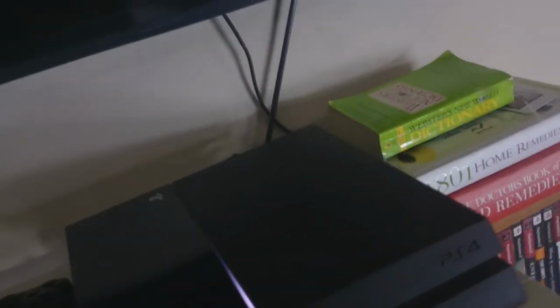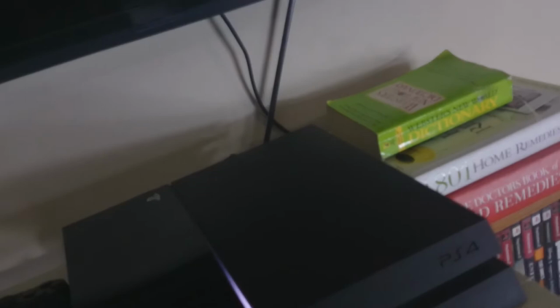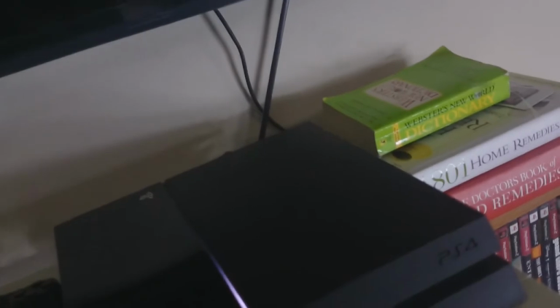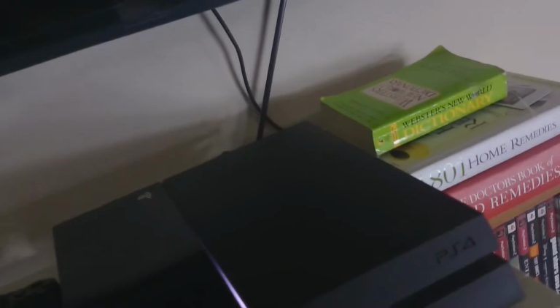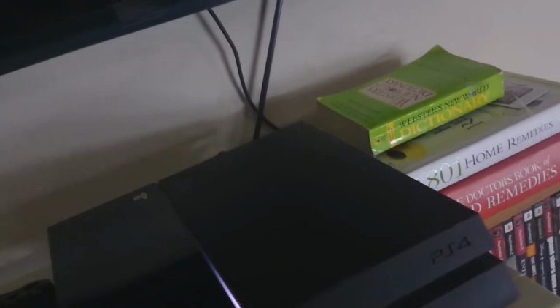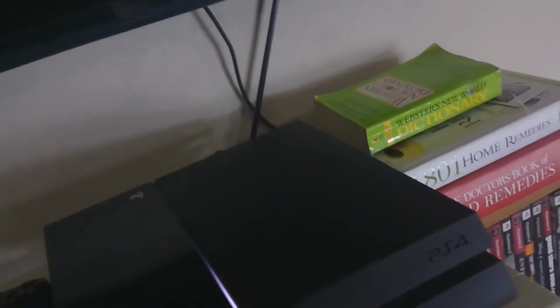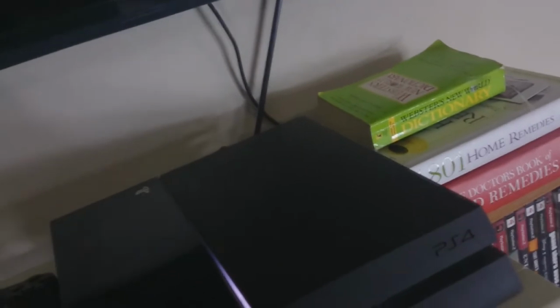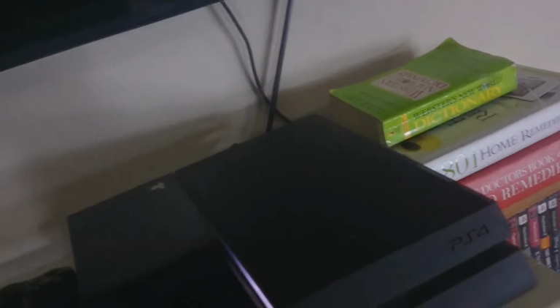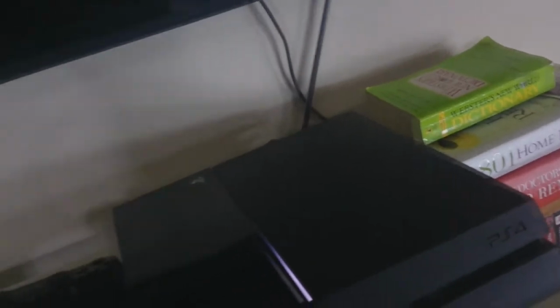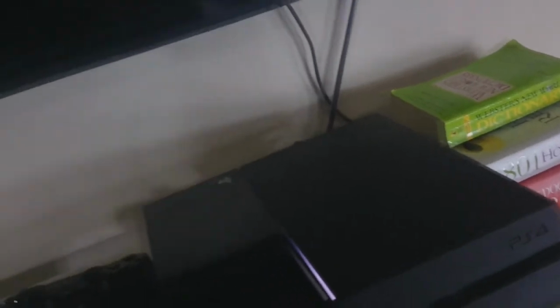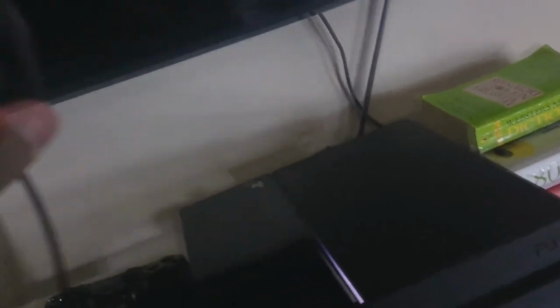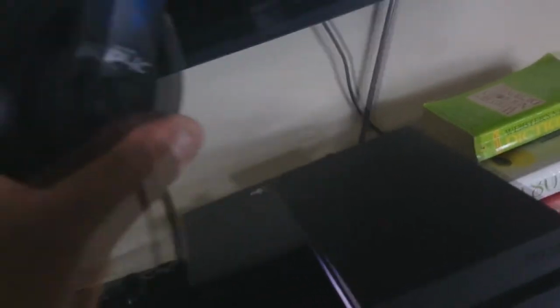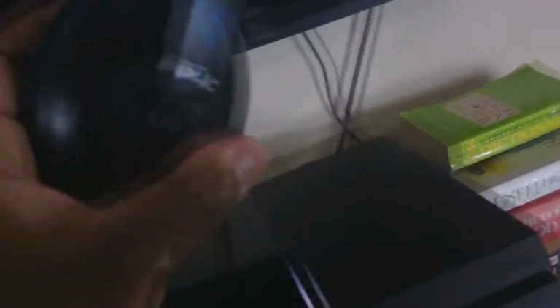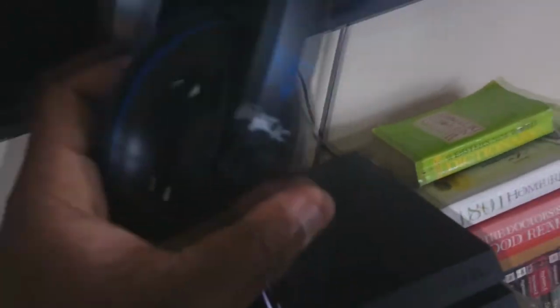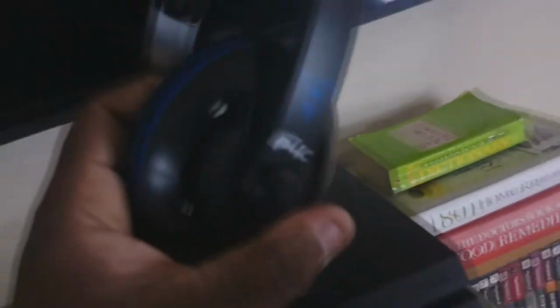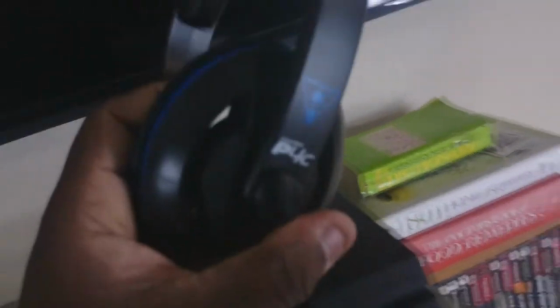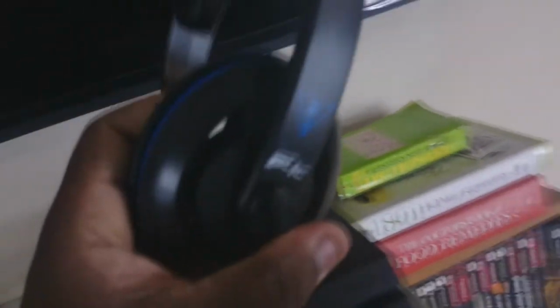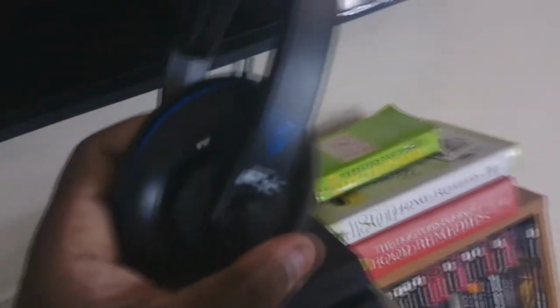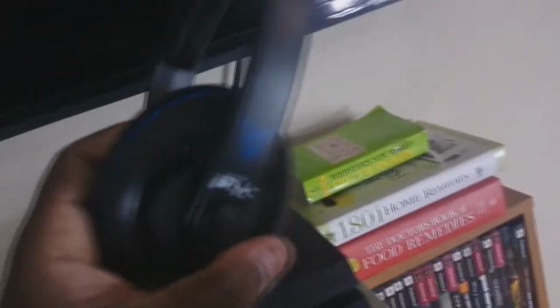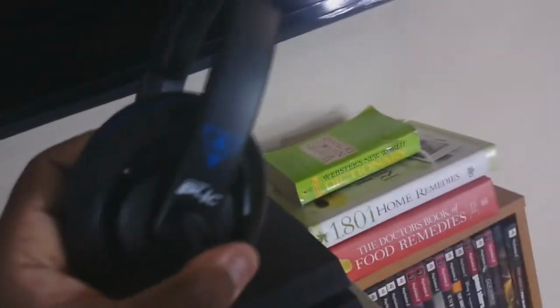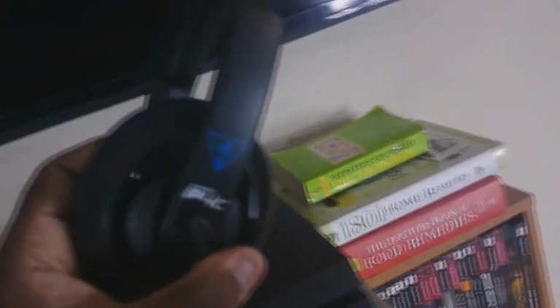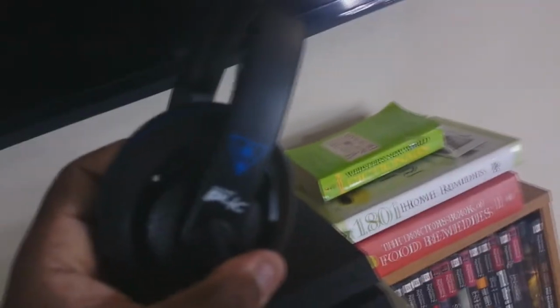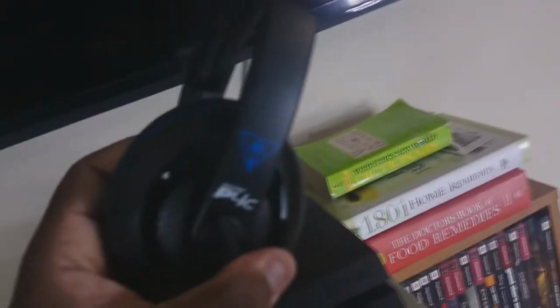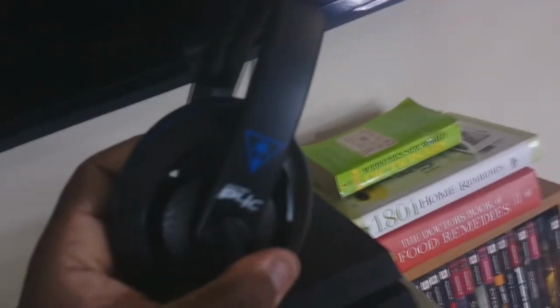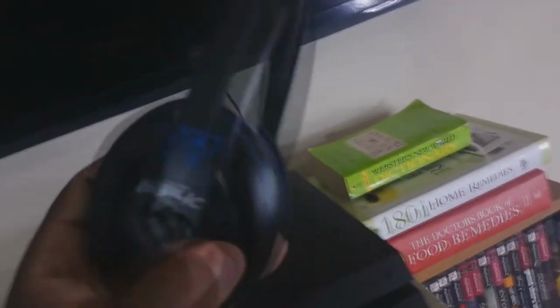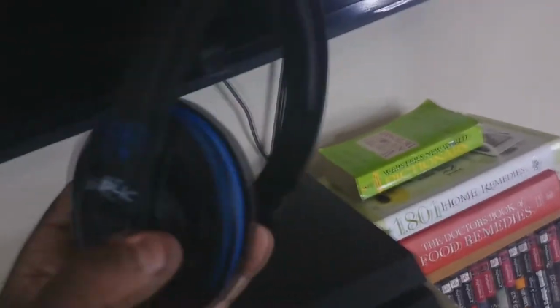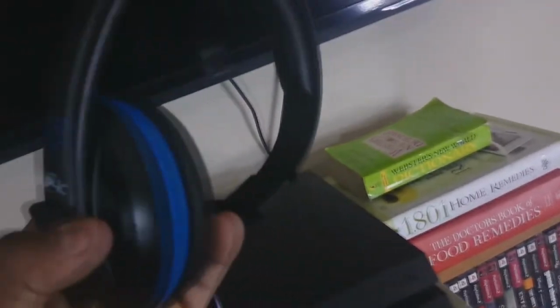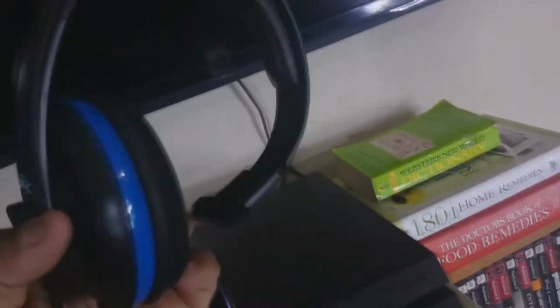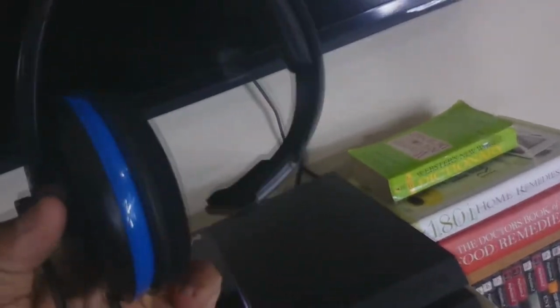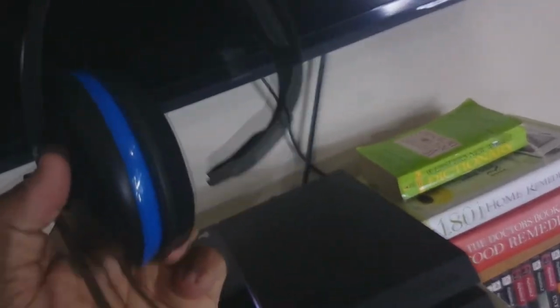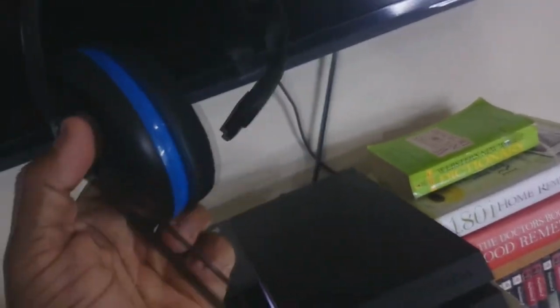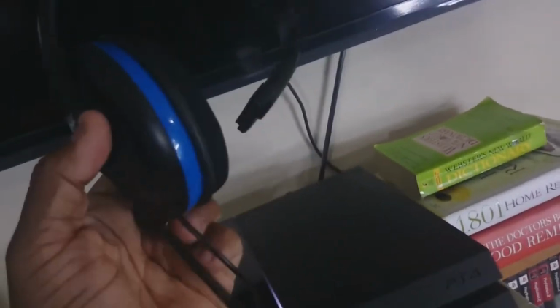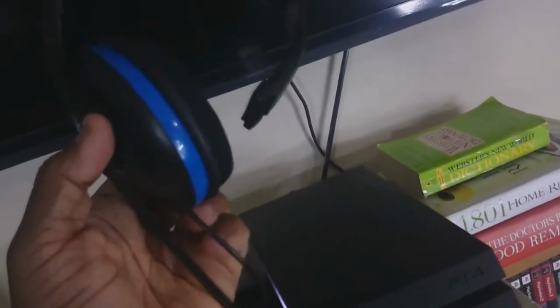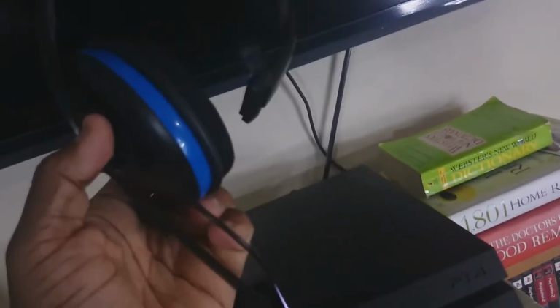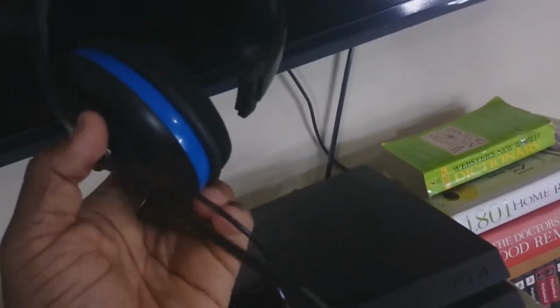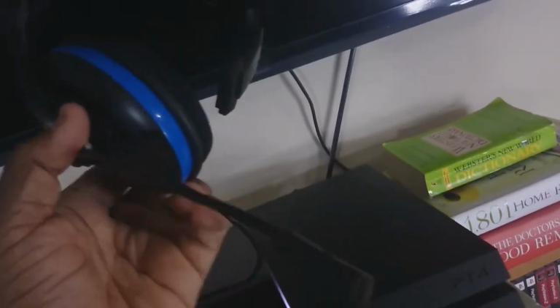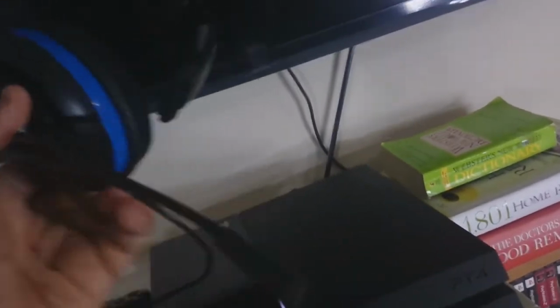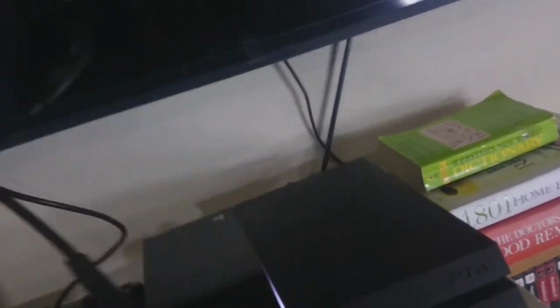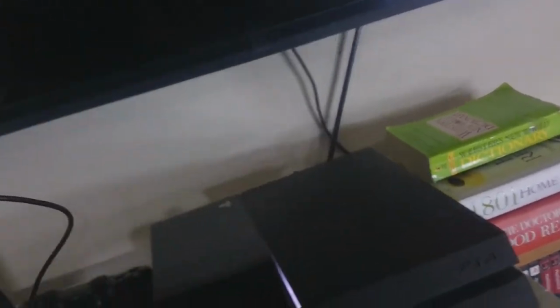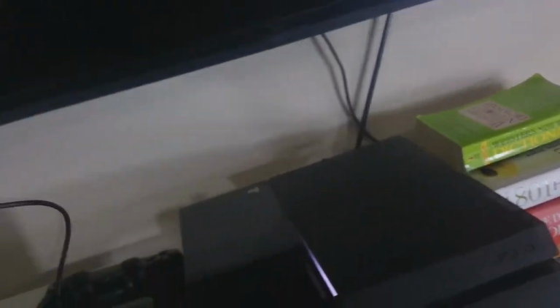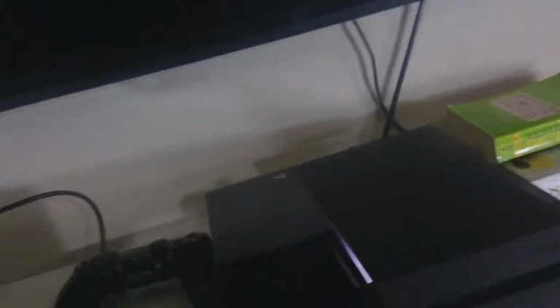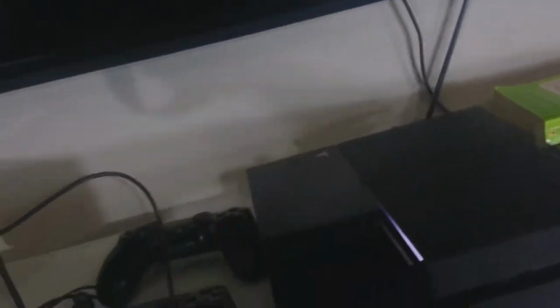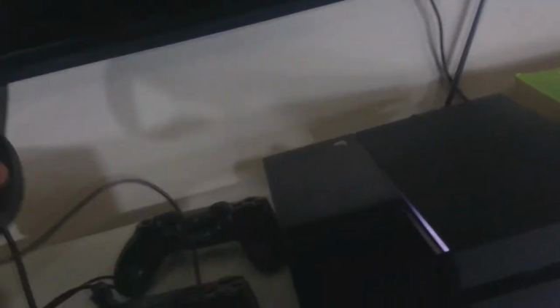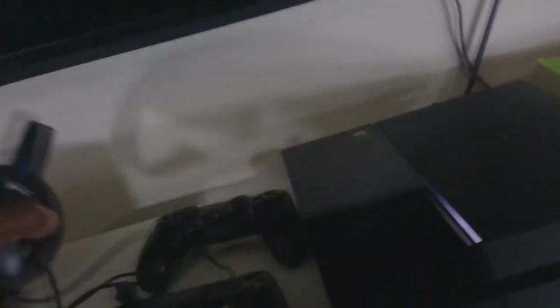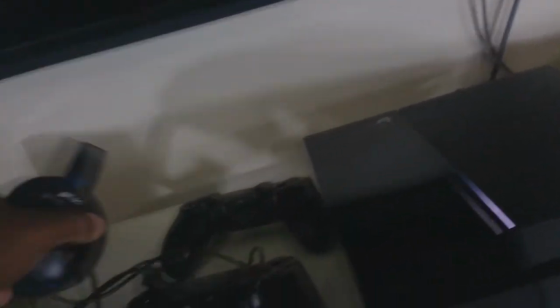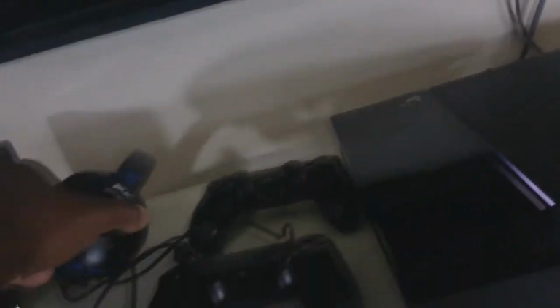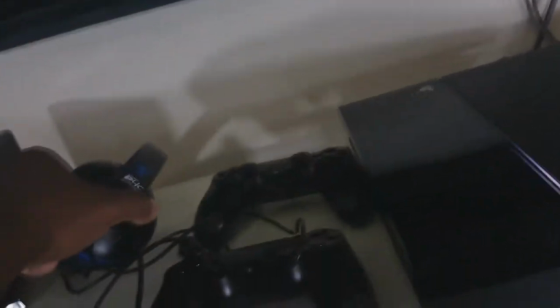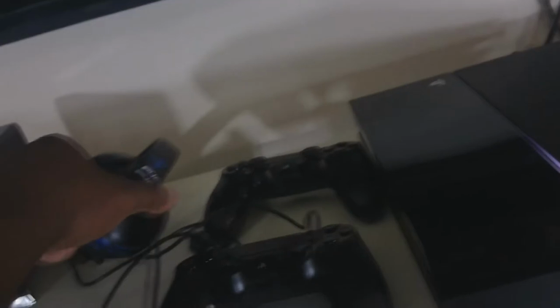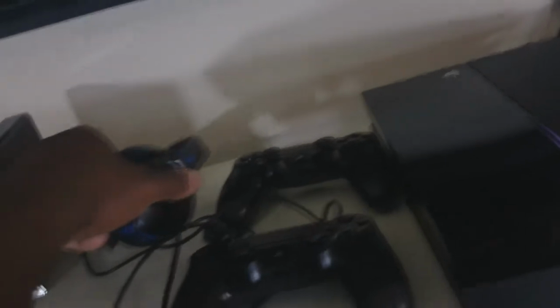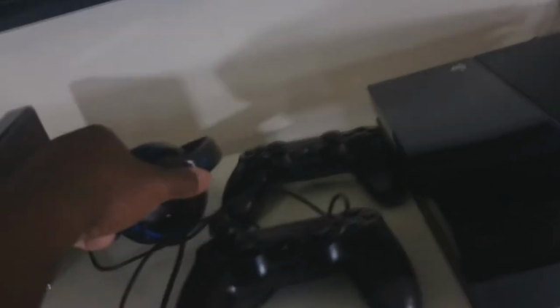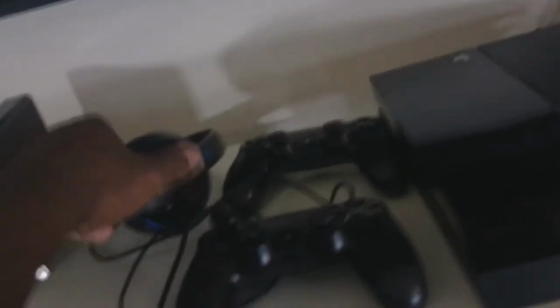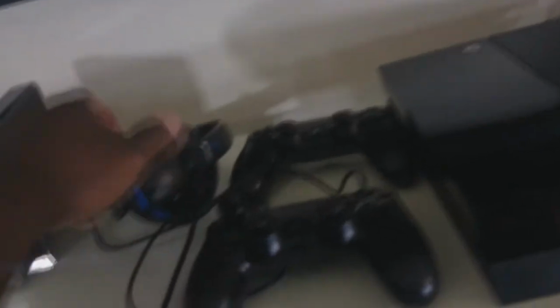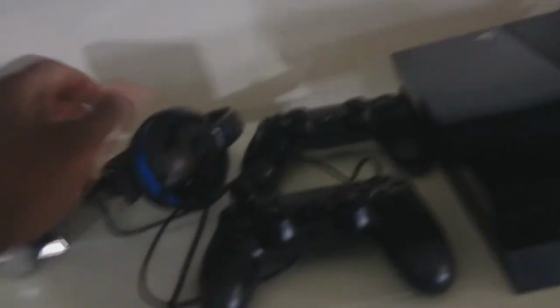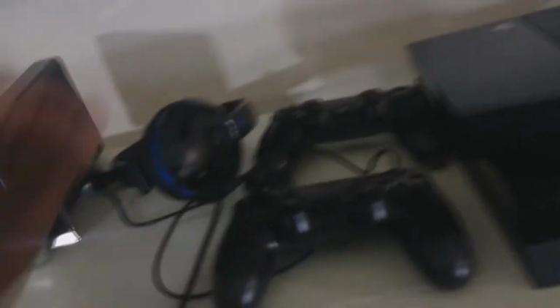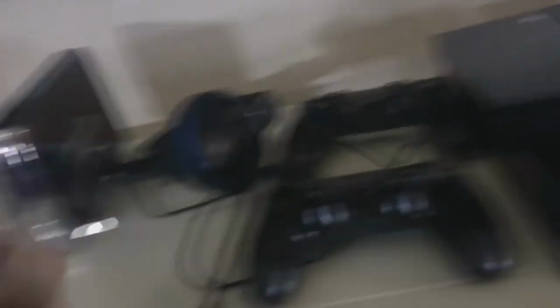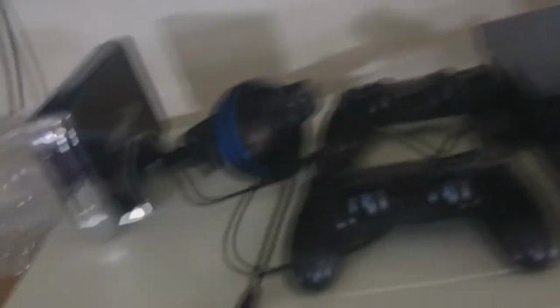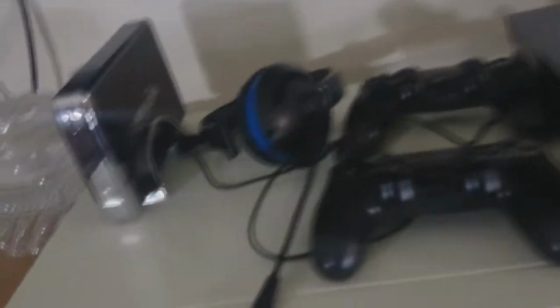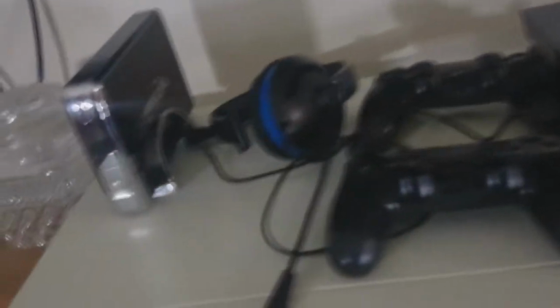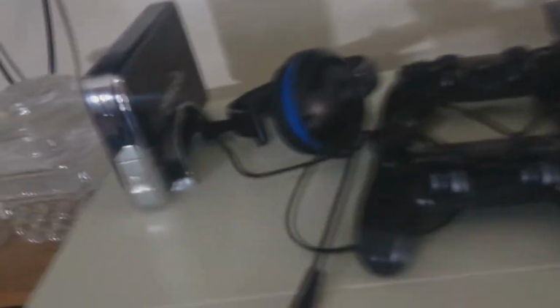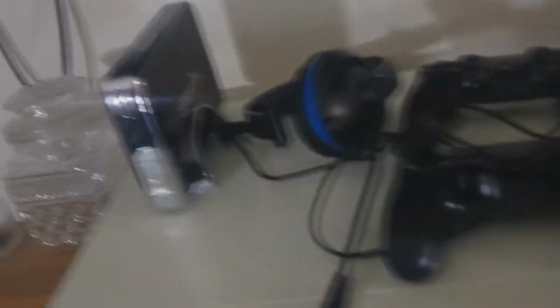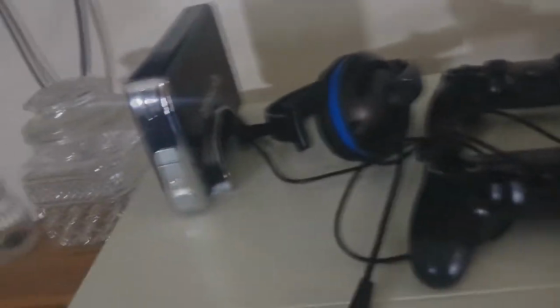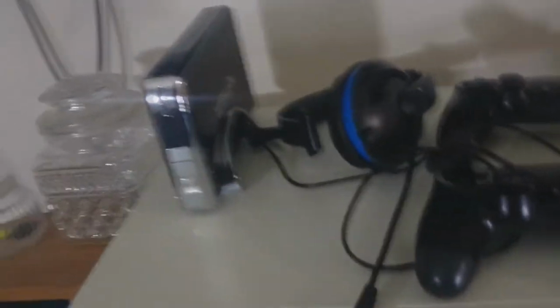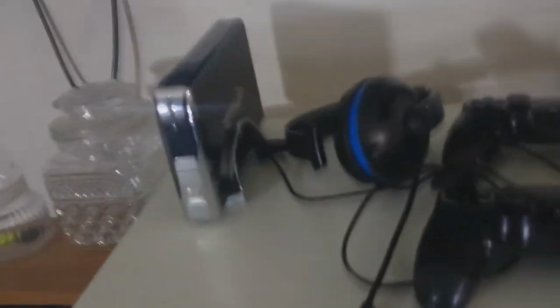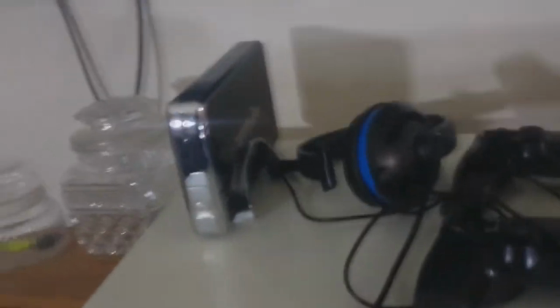And these are my Turtle Beach P4Cs that Nova reviewed. They stay up here. They plug right into the controller — pretty nice.